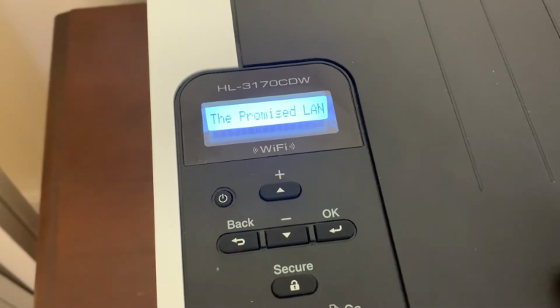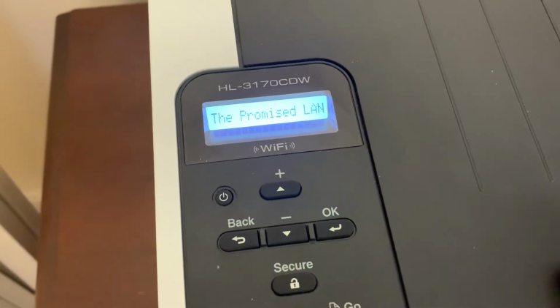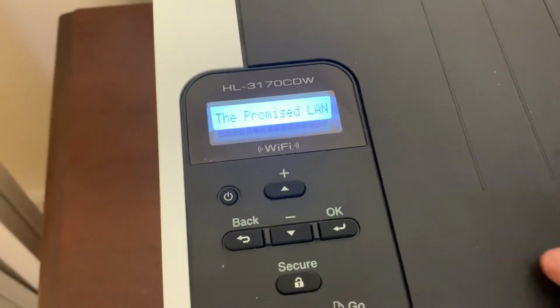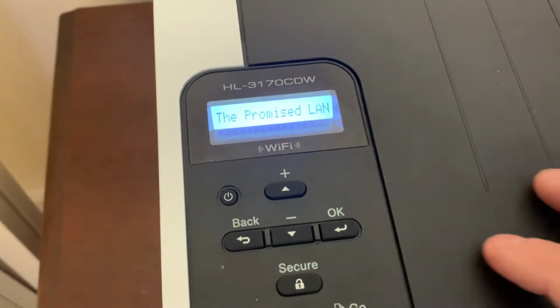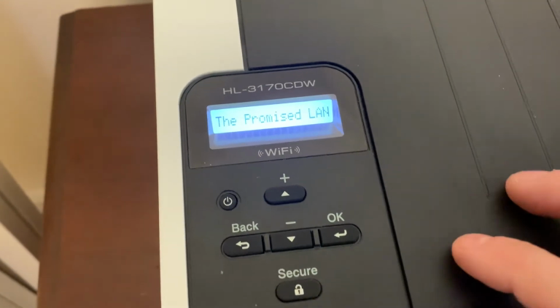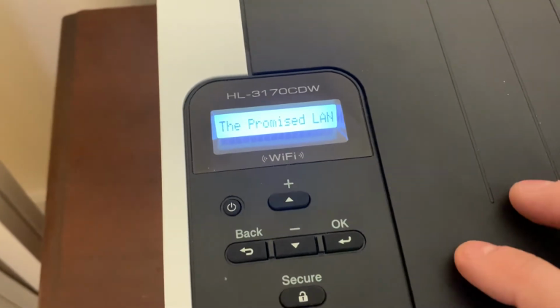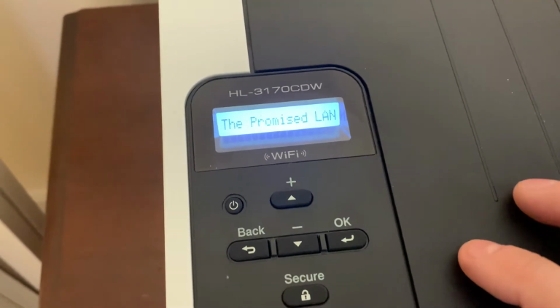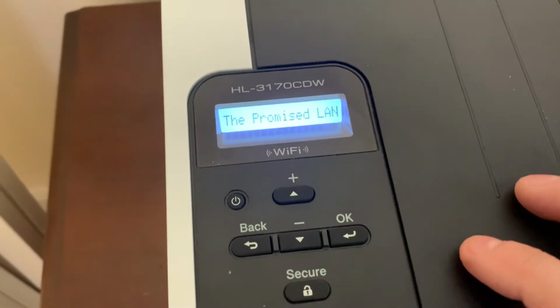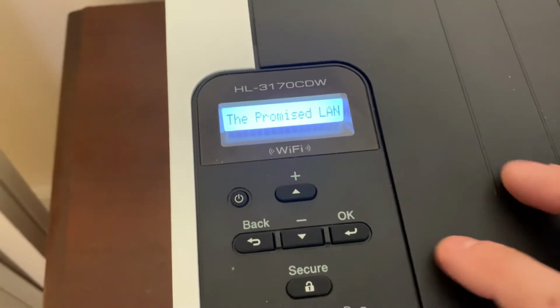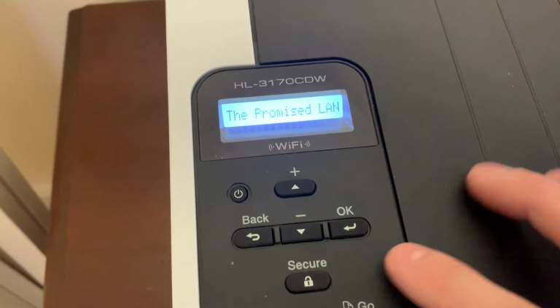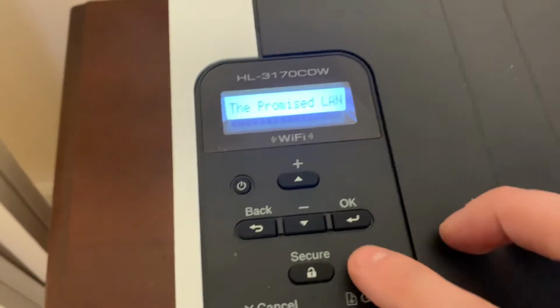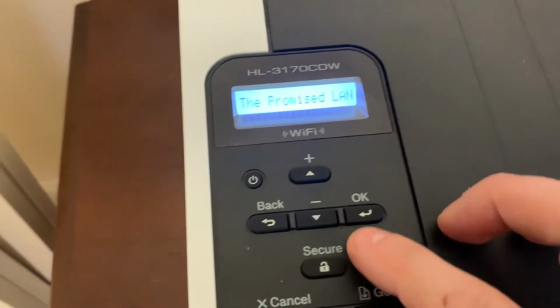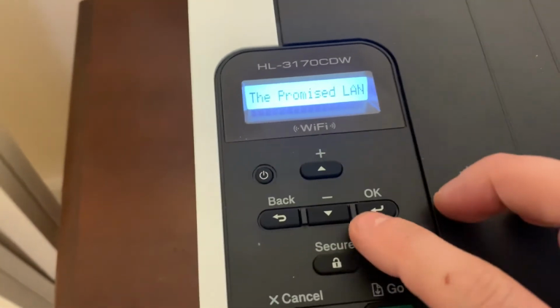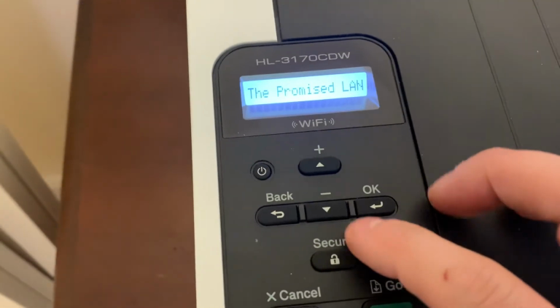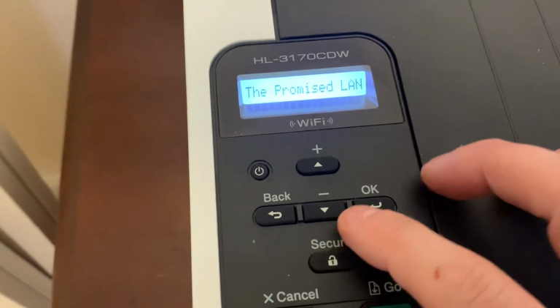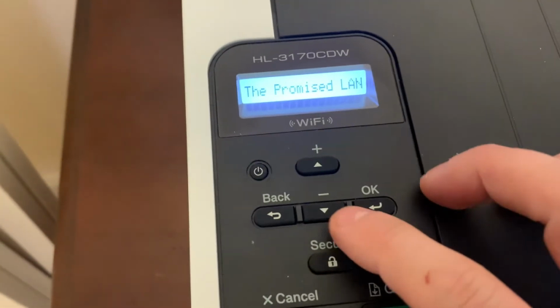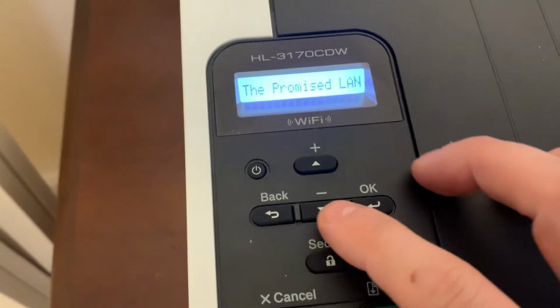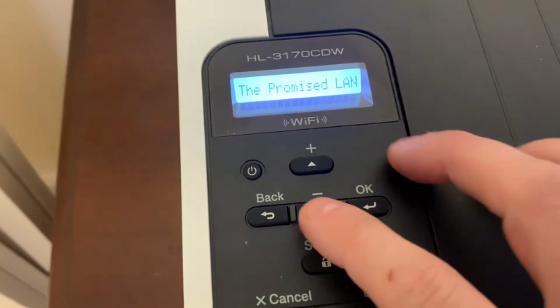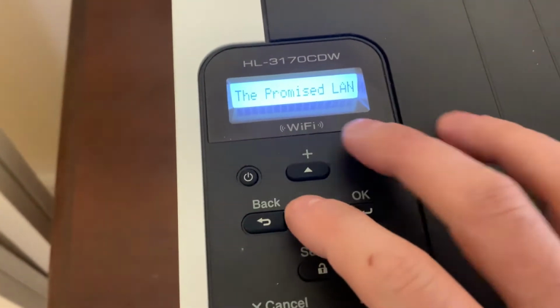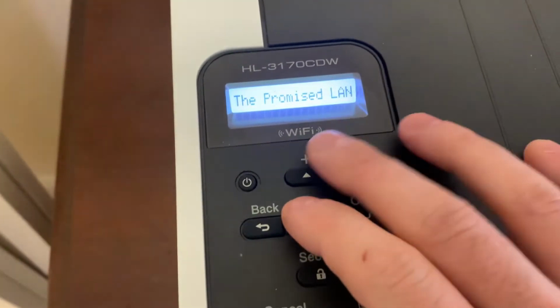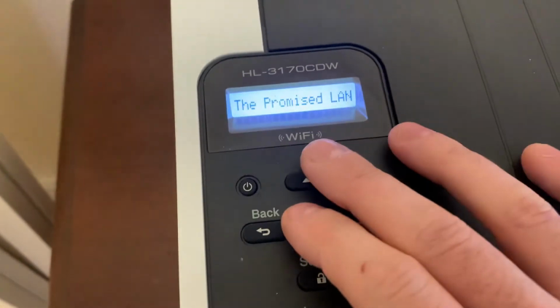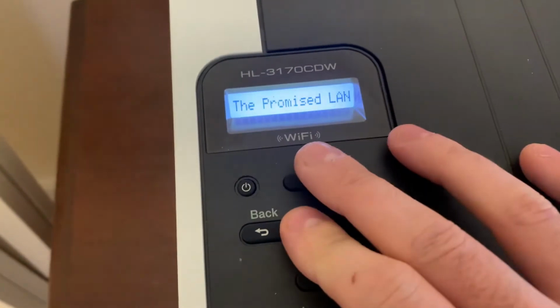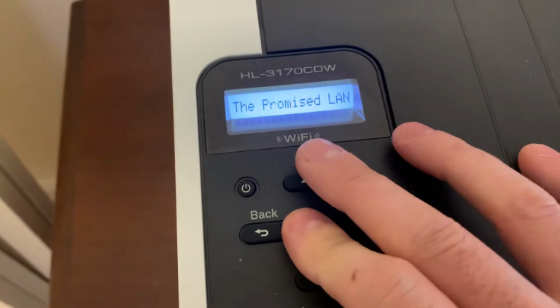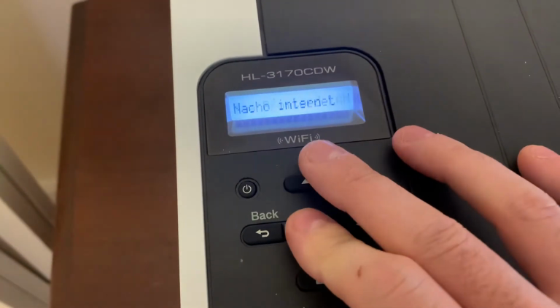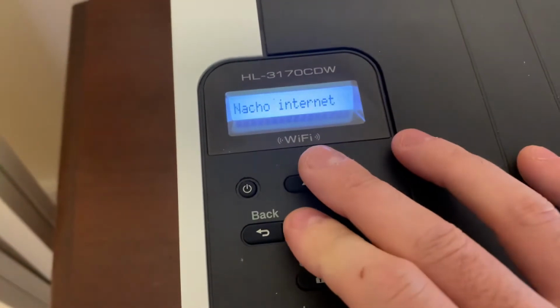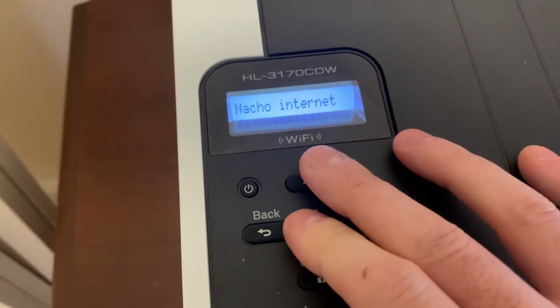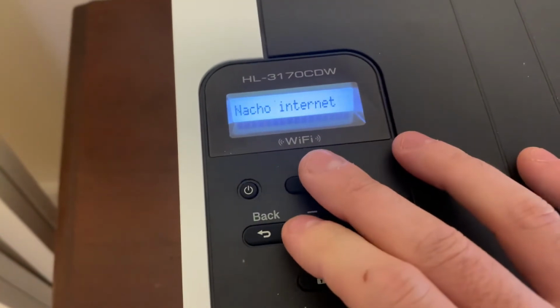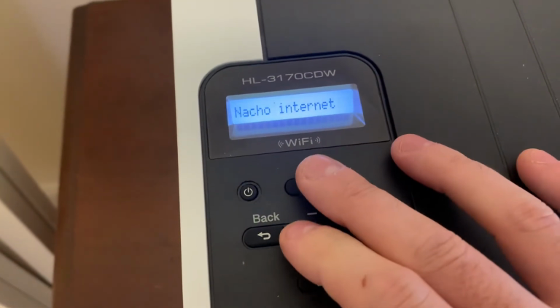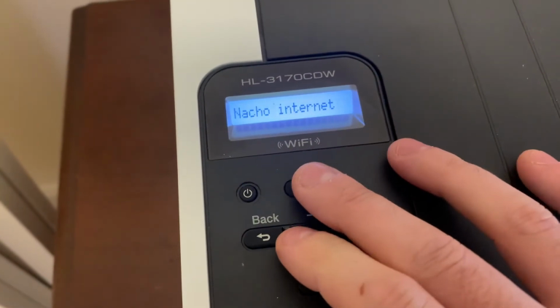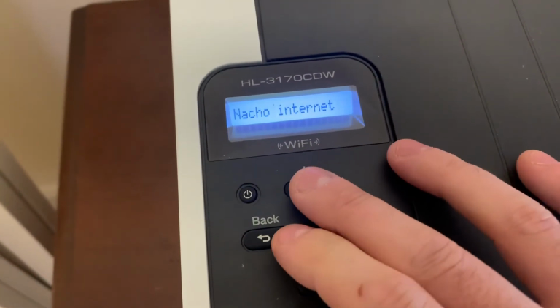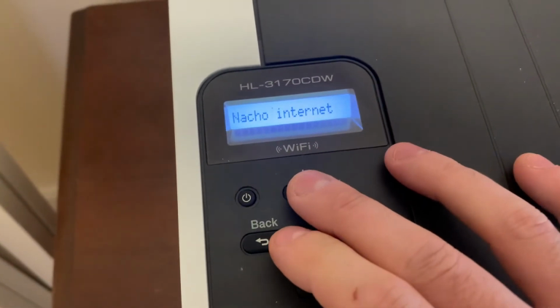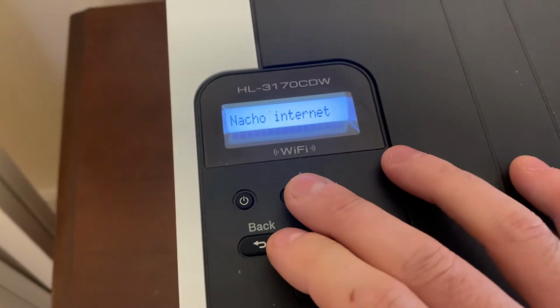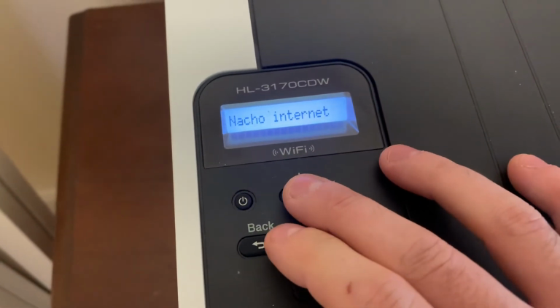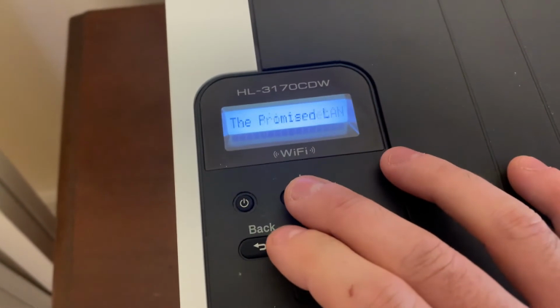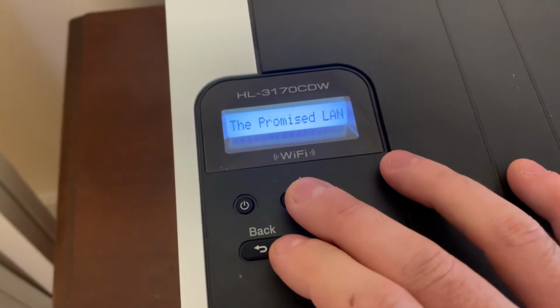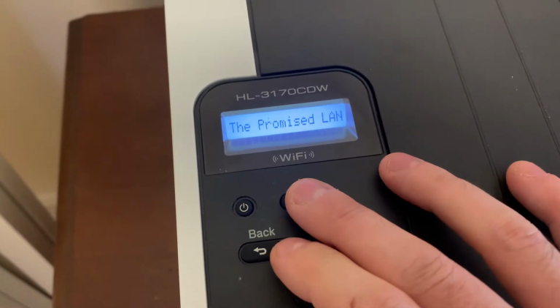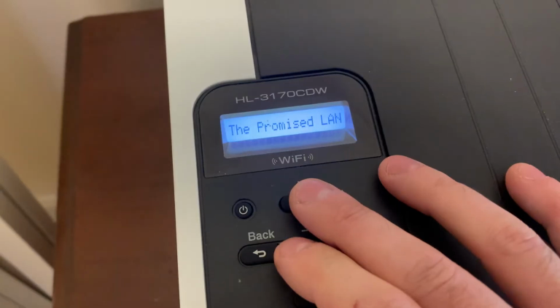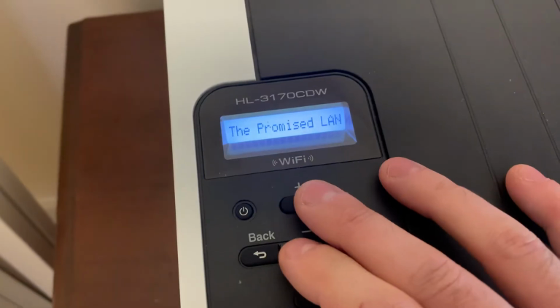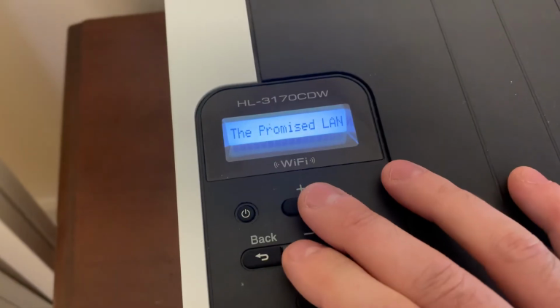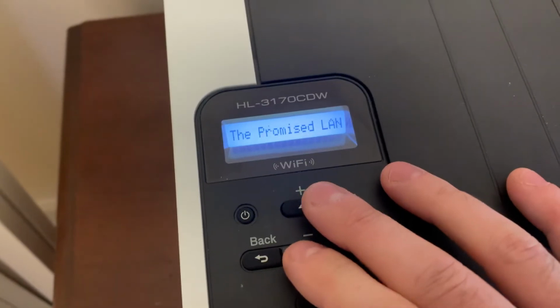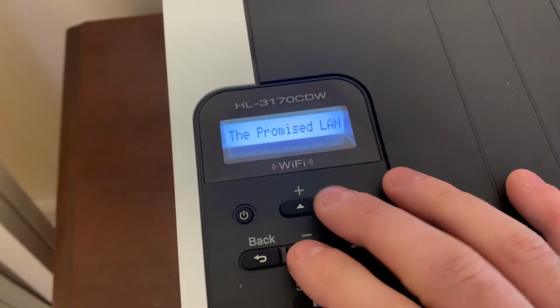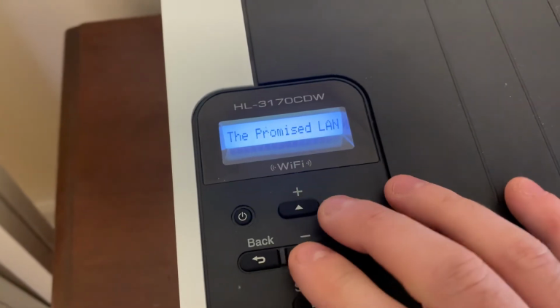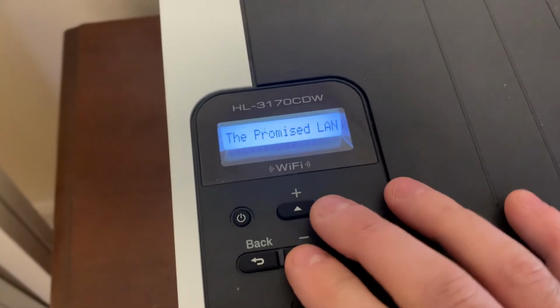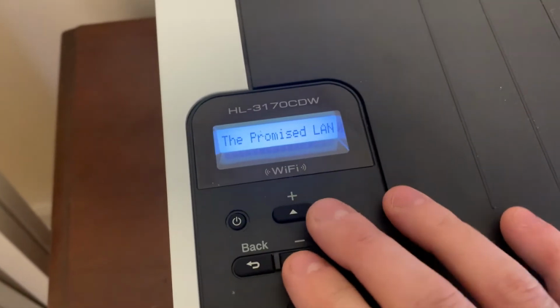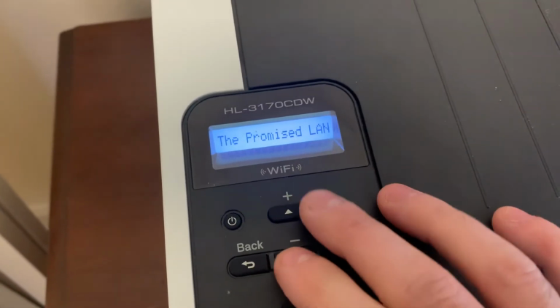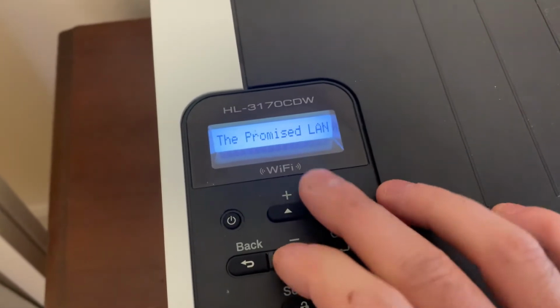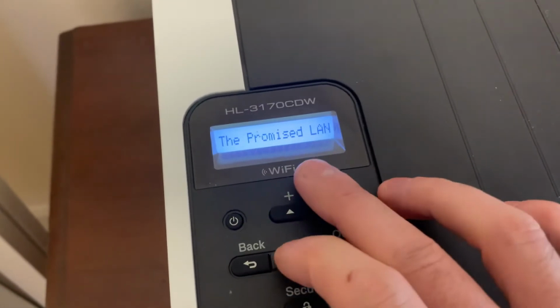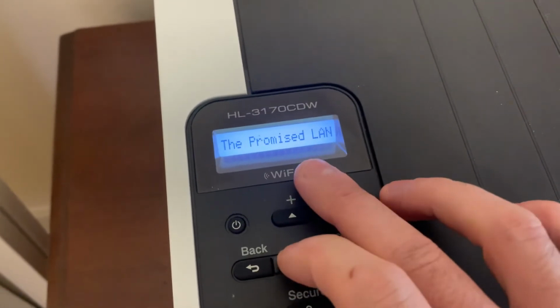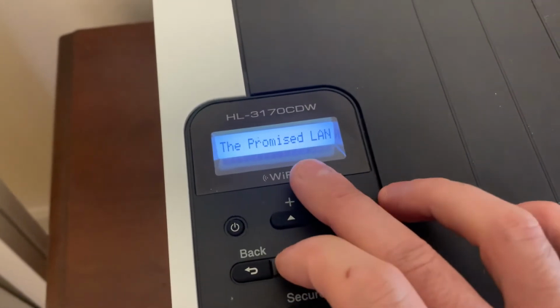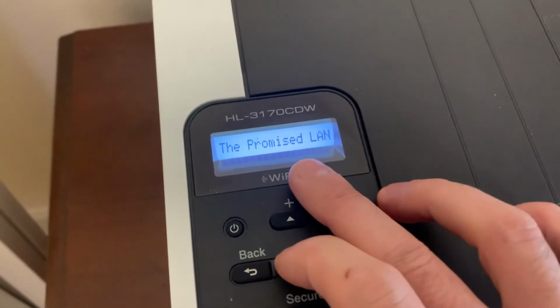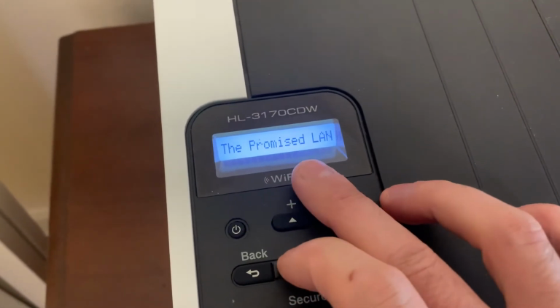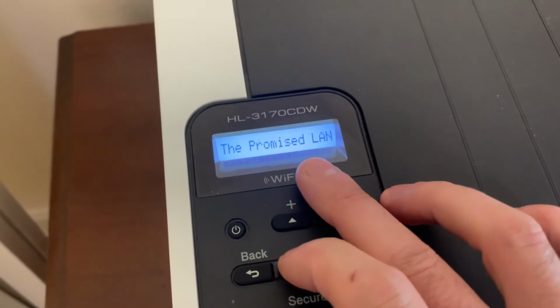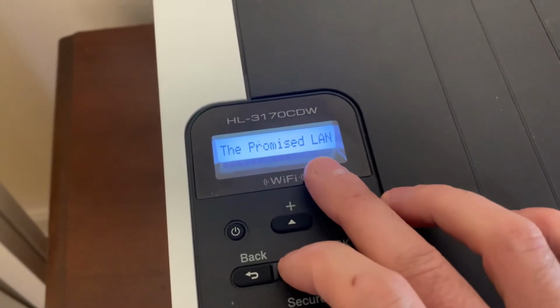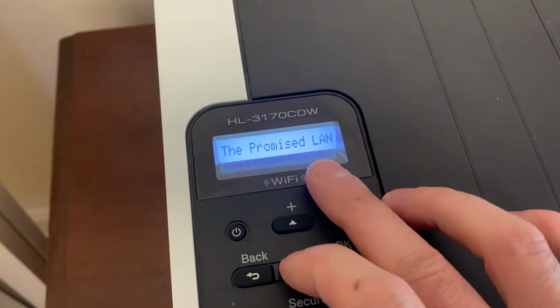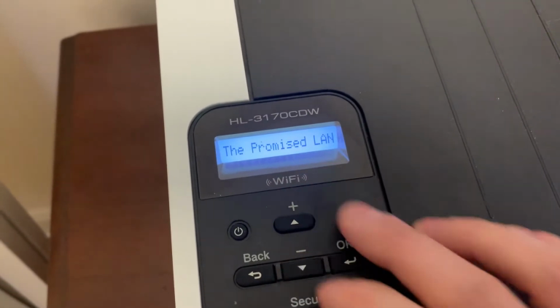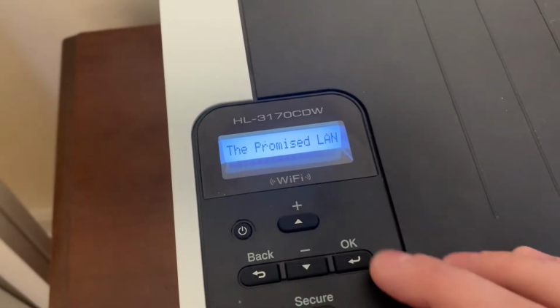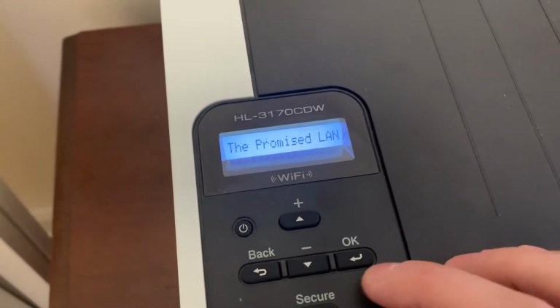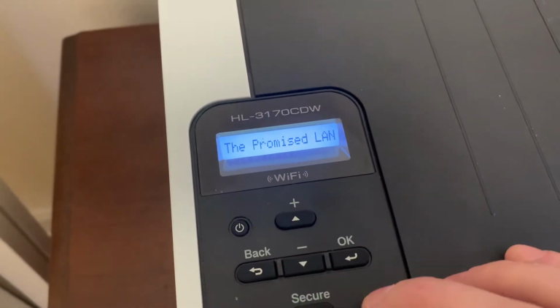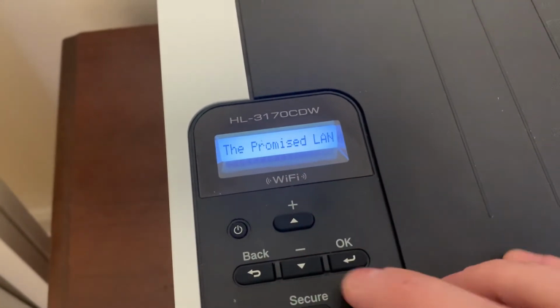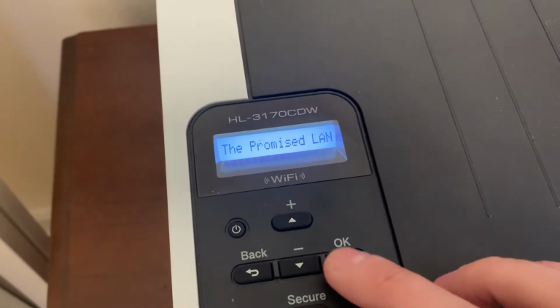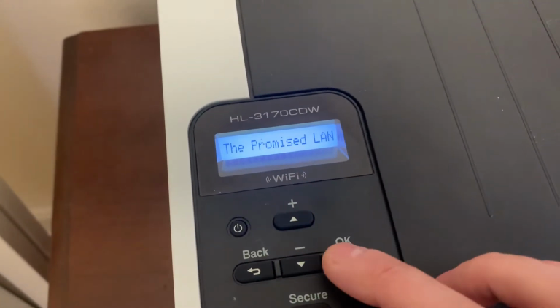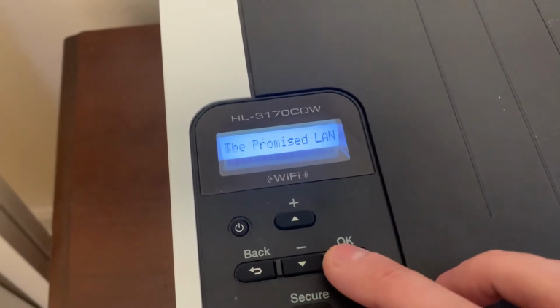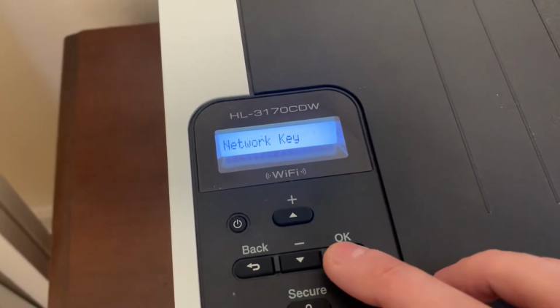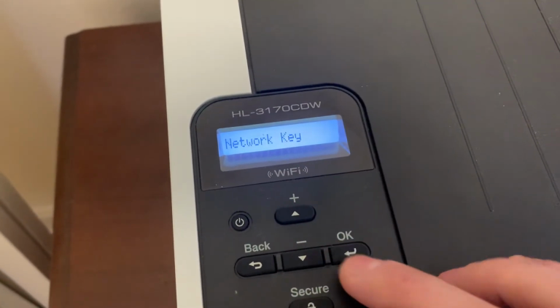So here a list will pop up. You can usually scroll through it. Mine is called "the promised land," so we'll hit OK.